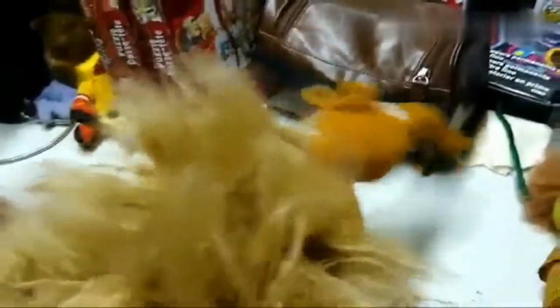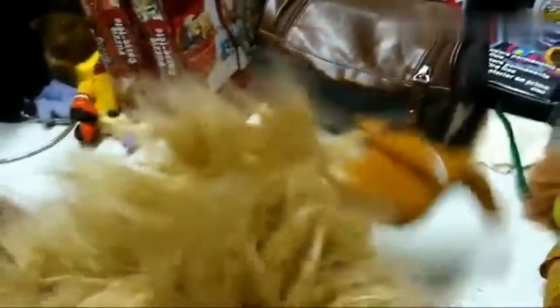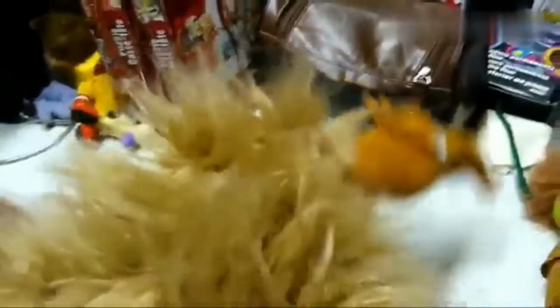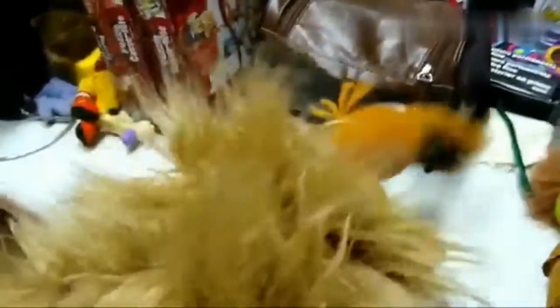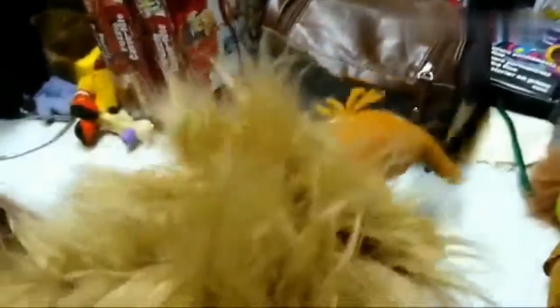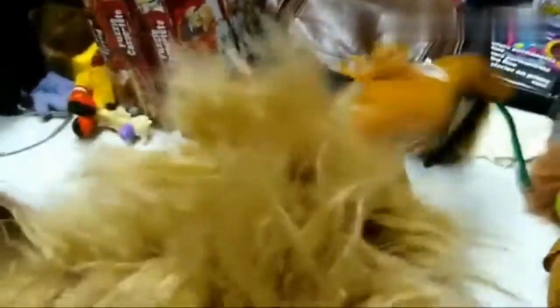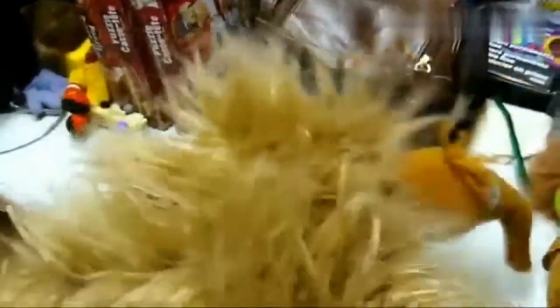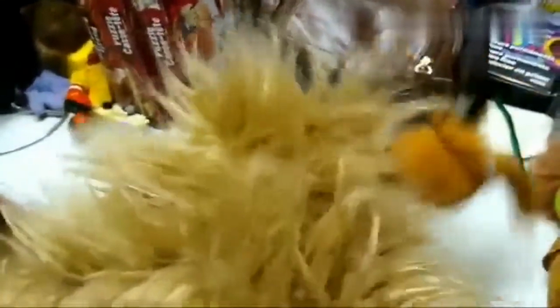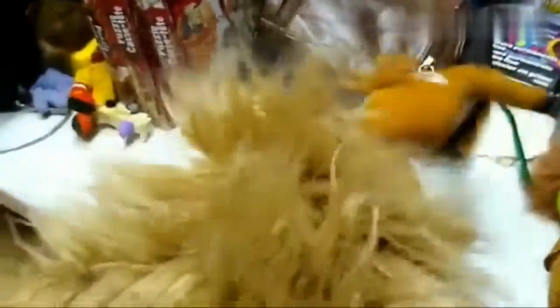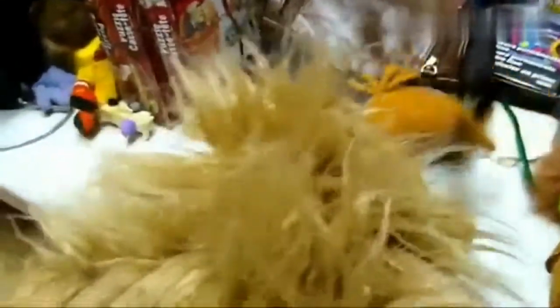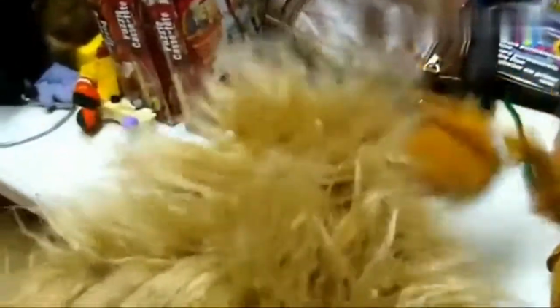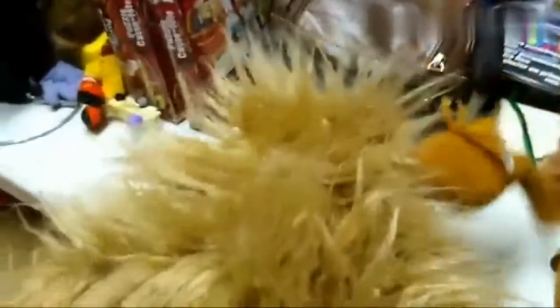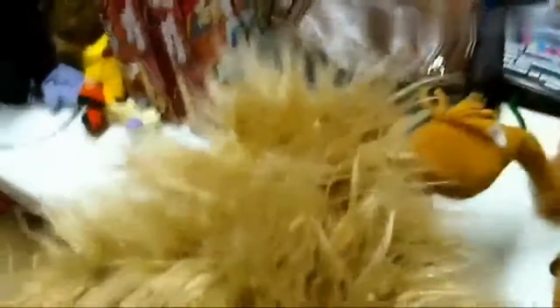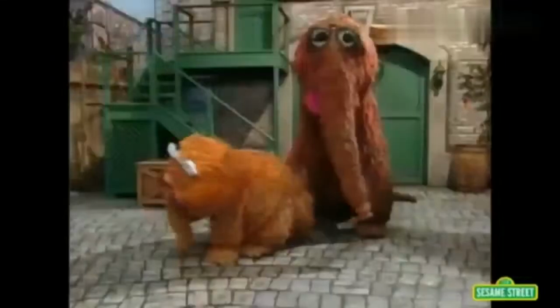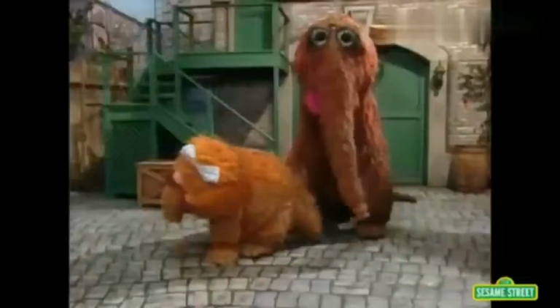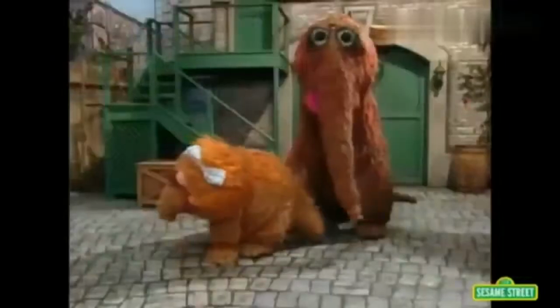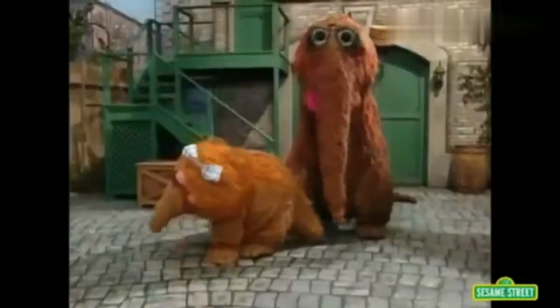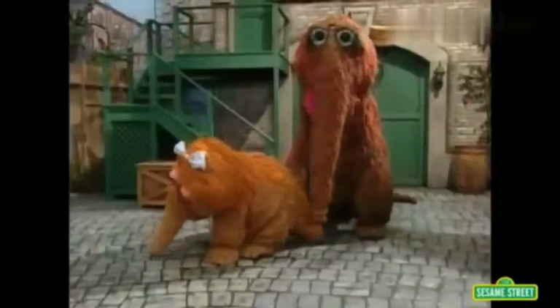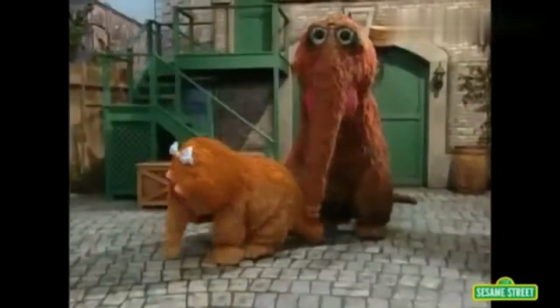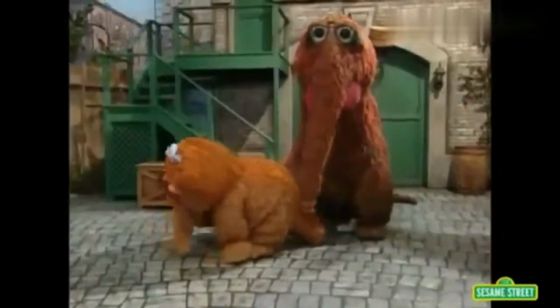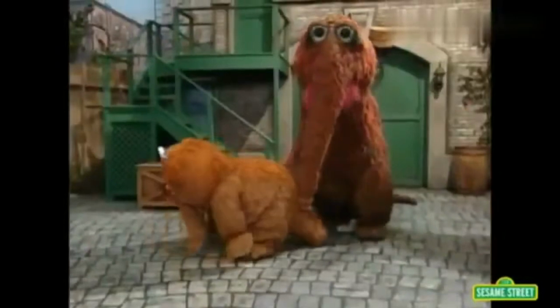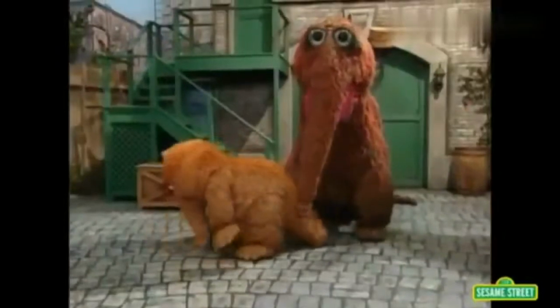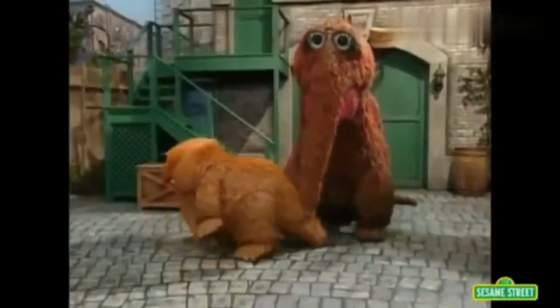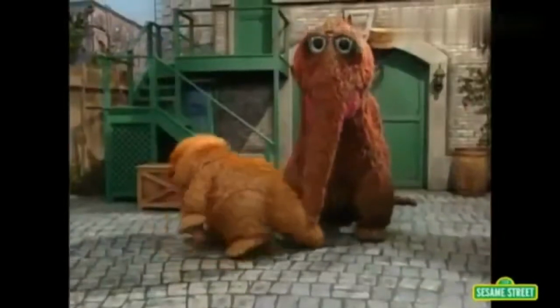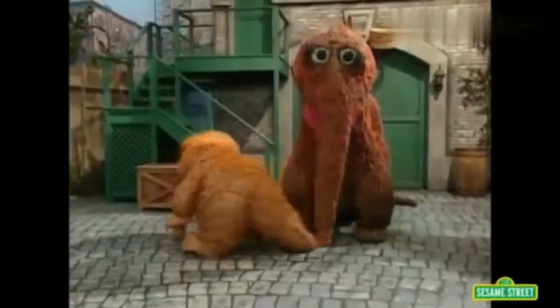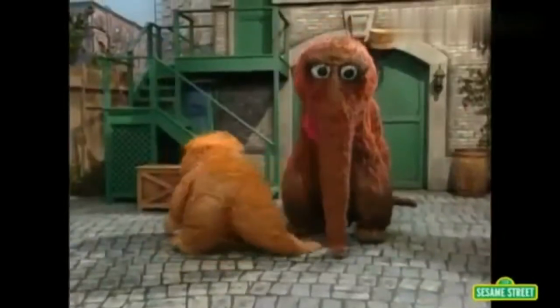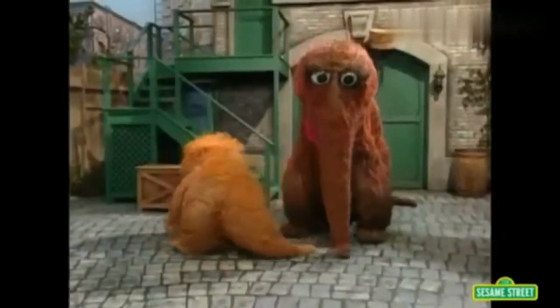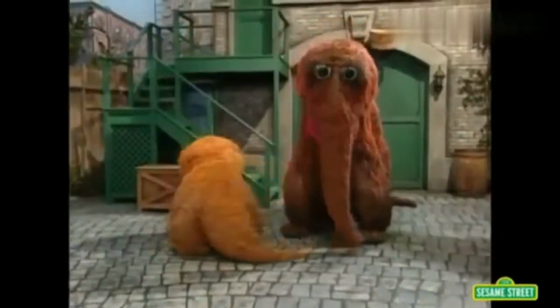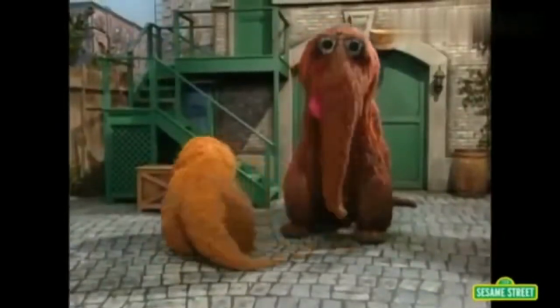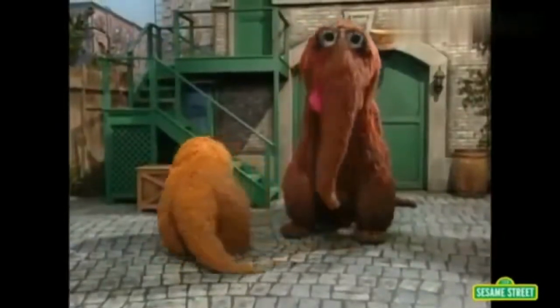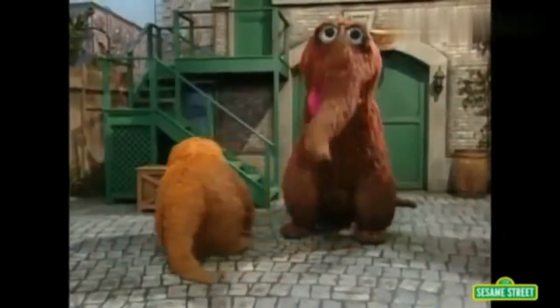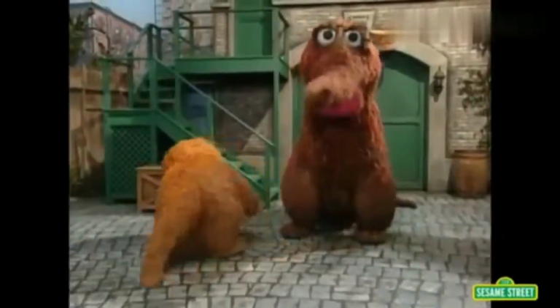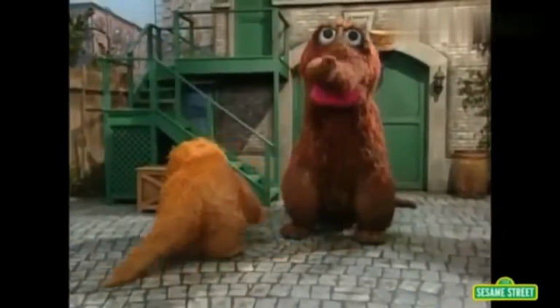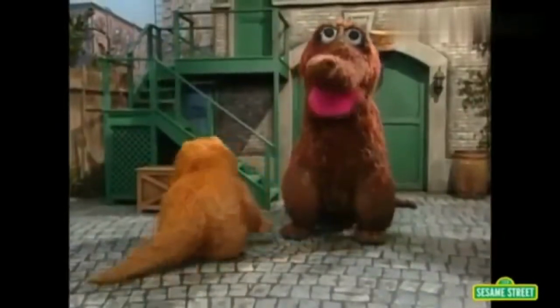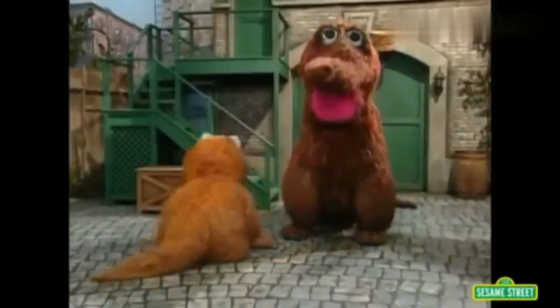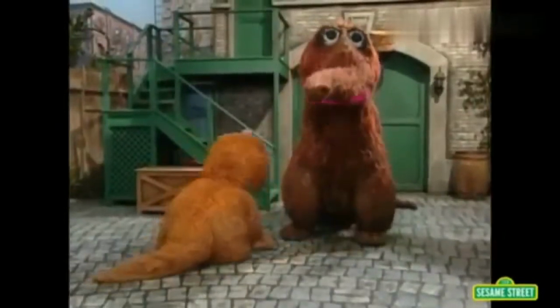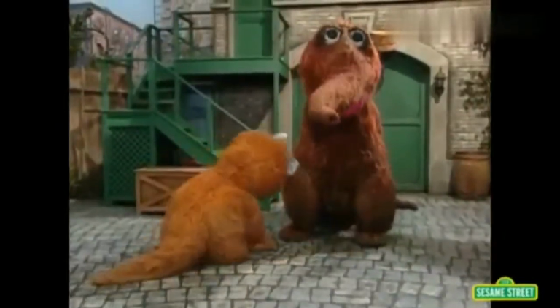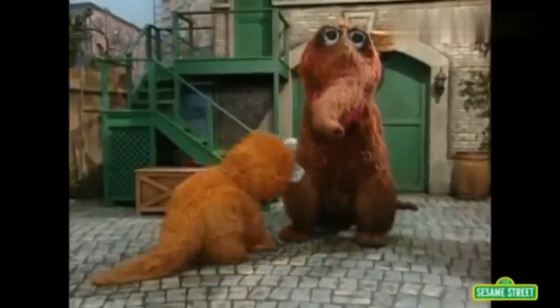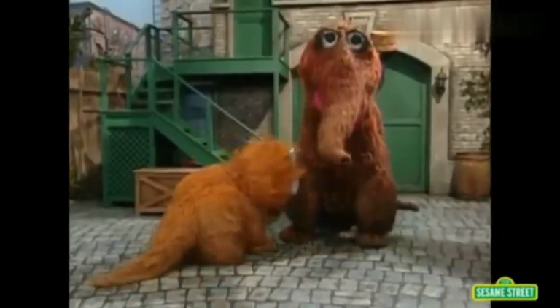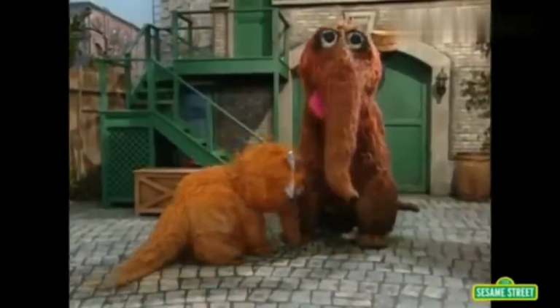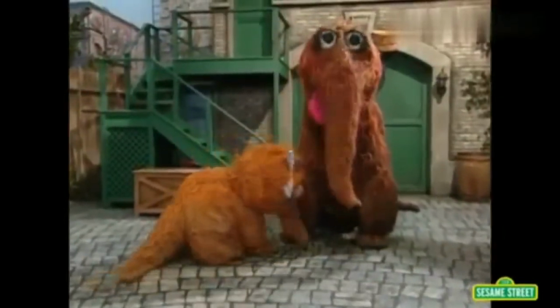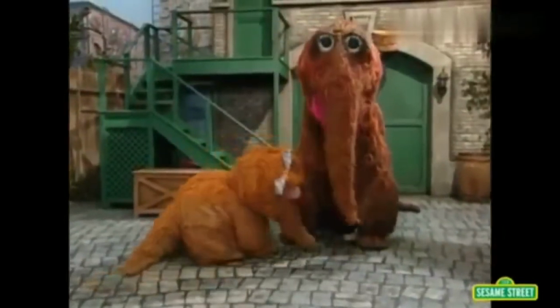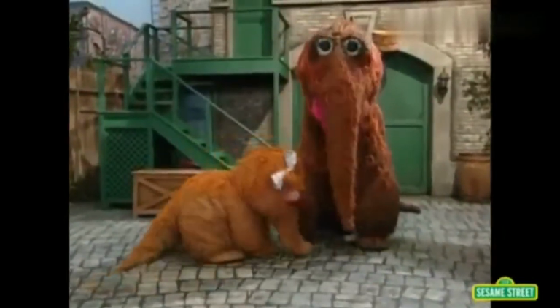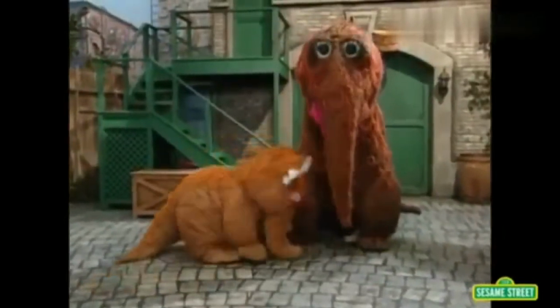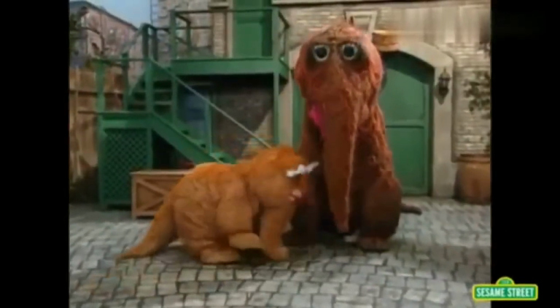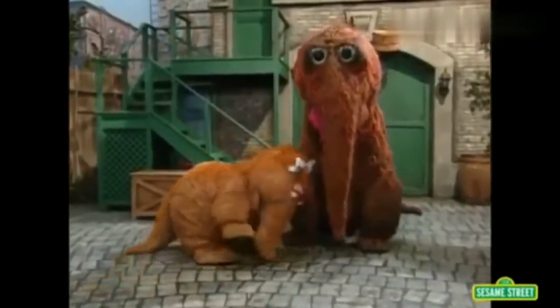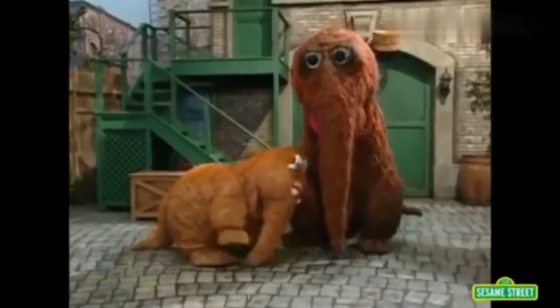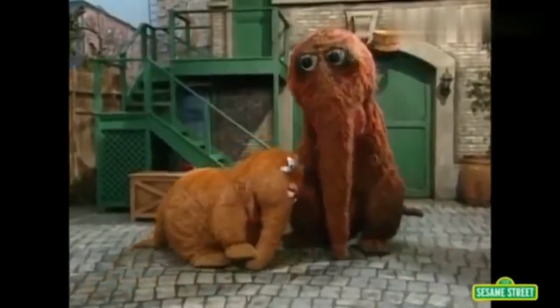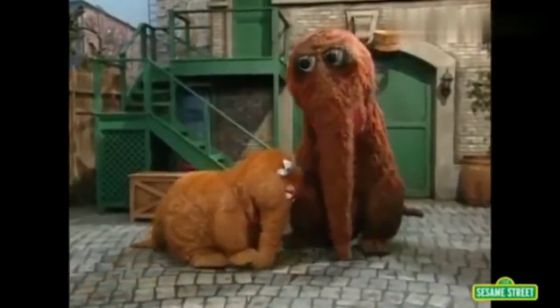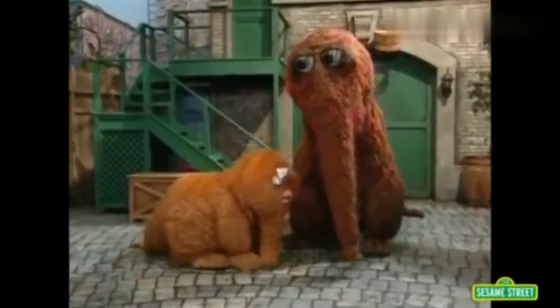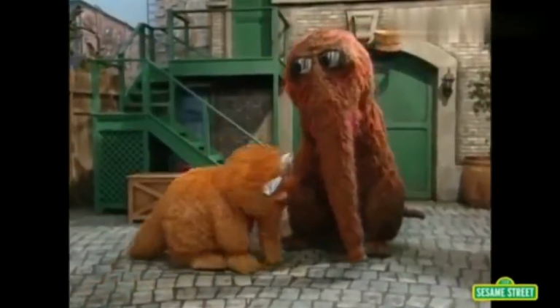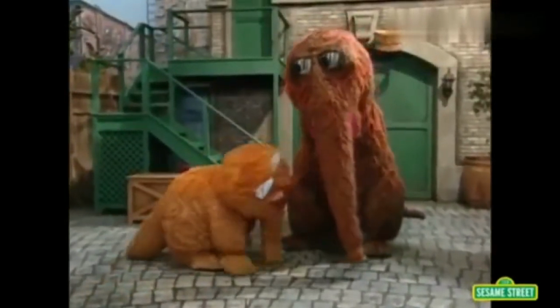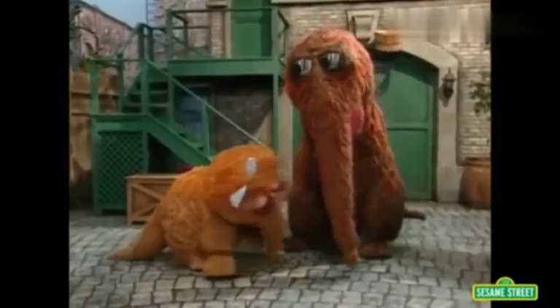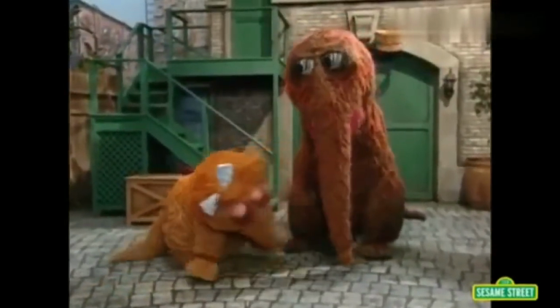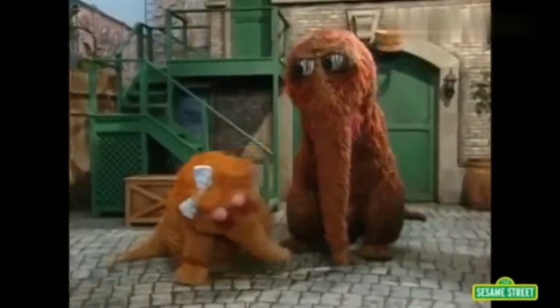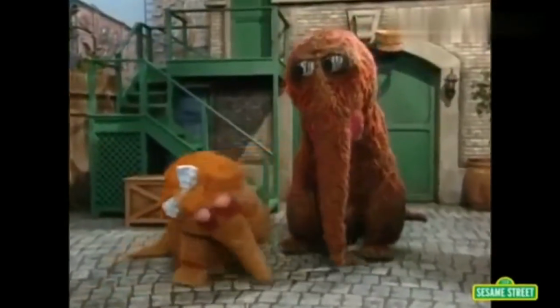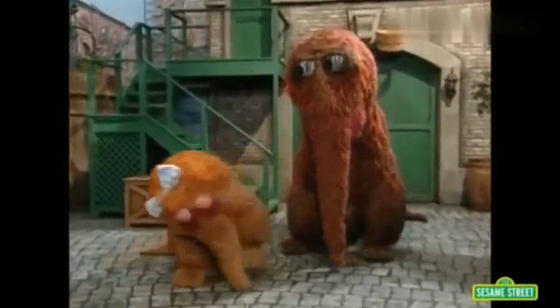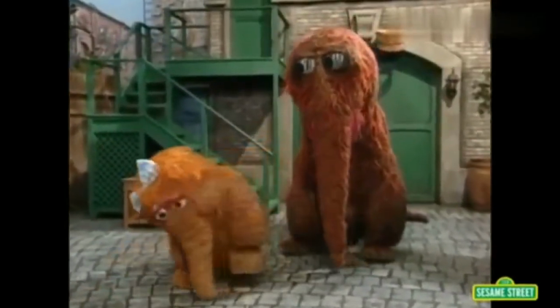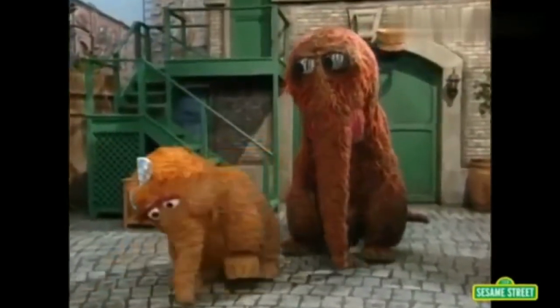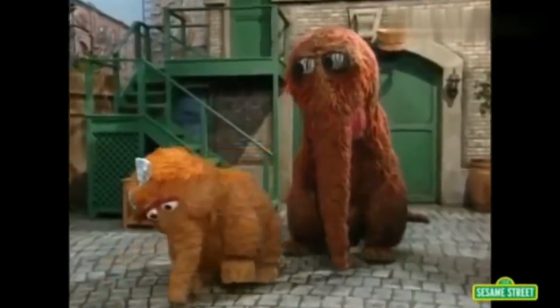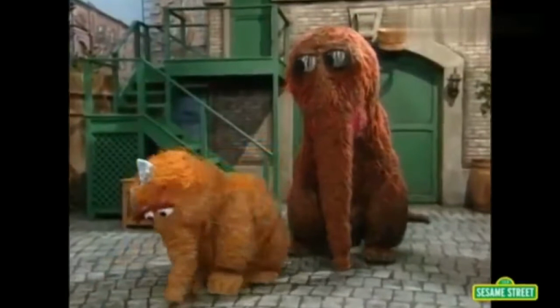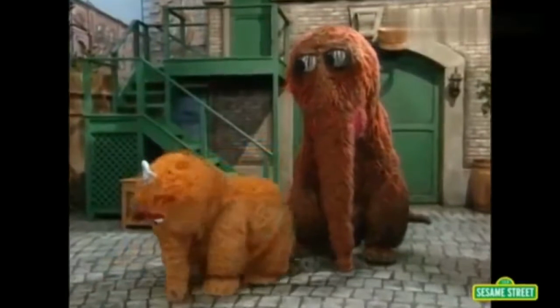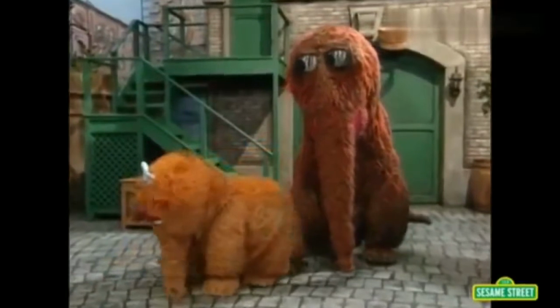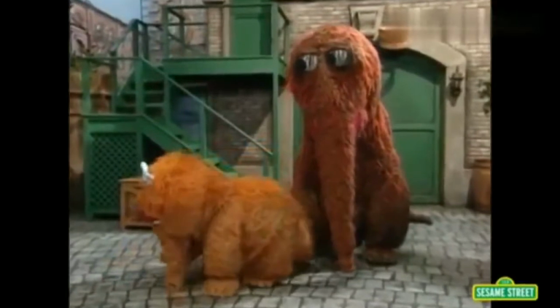Oh, Bird. Oh, hi! Welcome to Sesame Street. Look at my little sister Alice. Isn't she something?